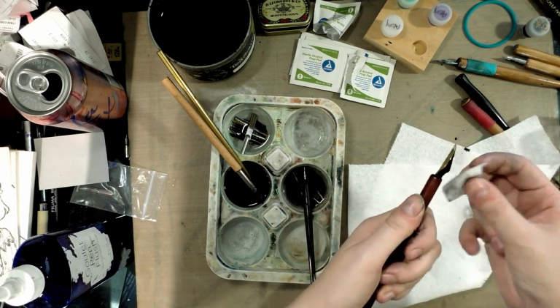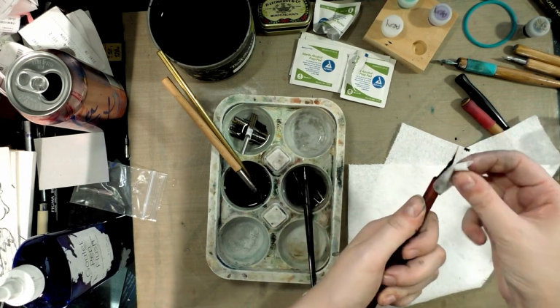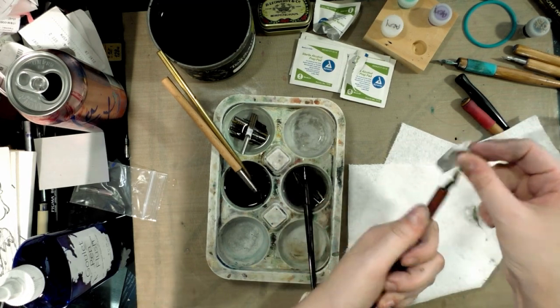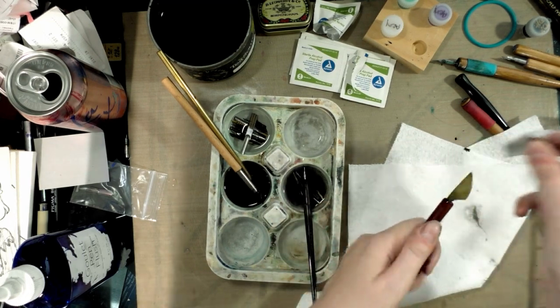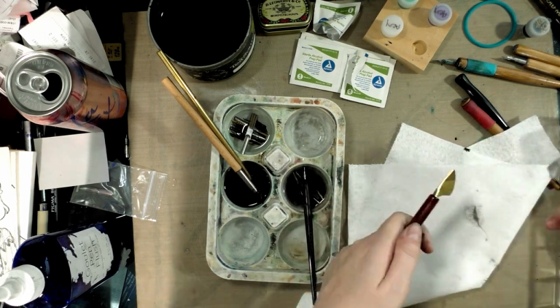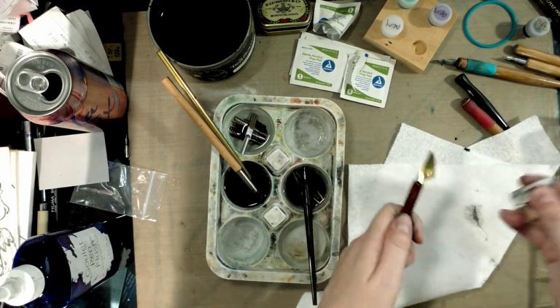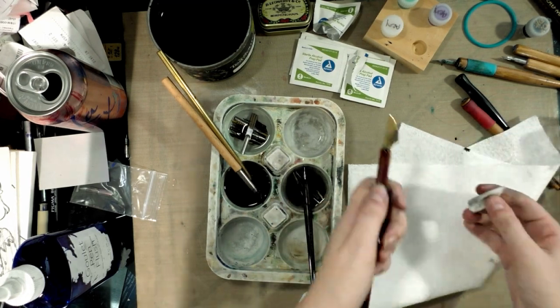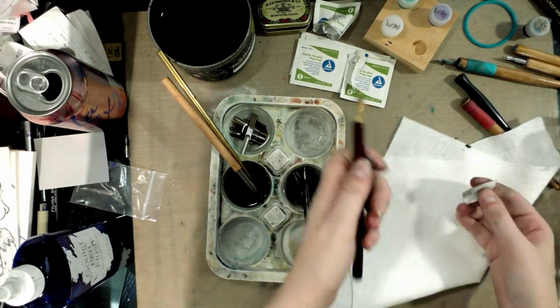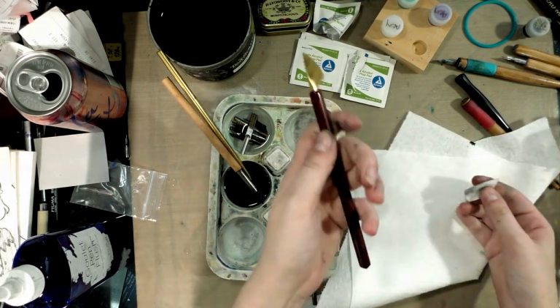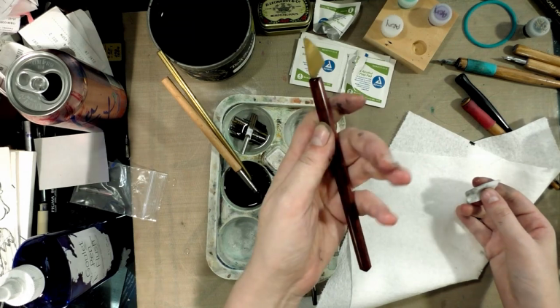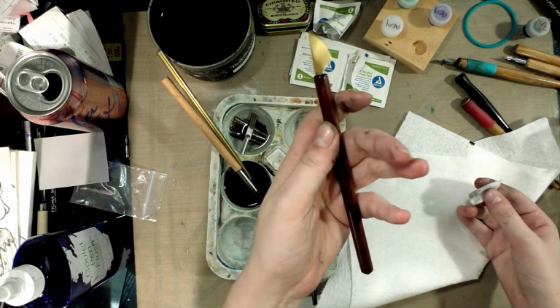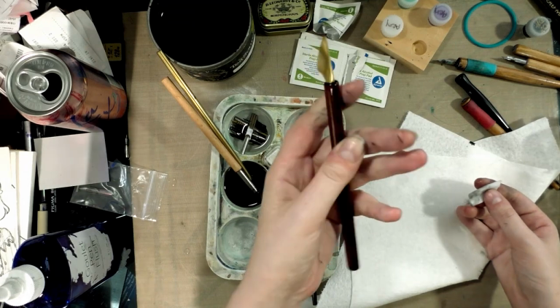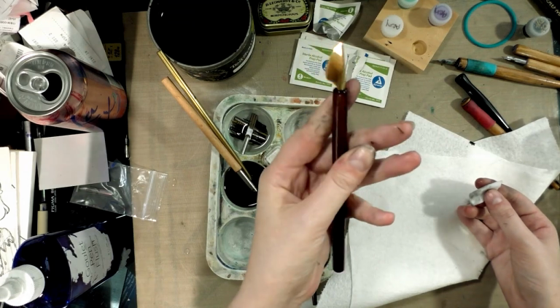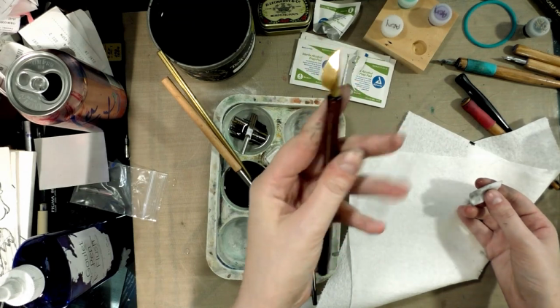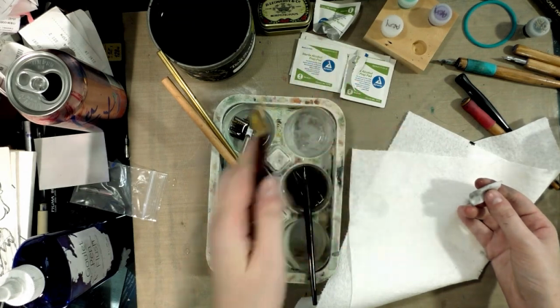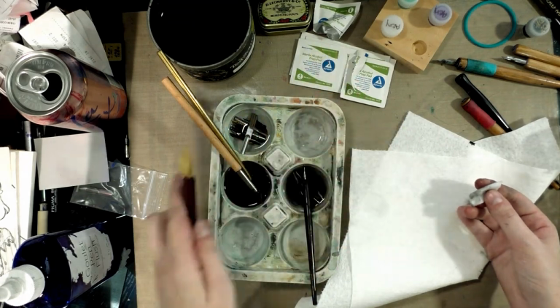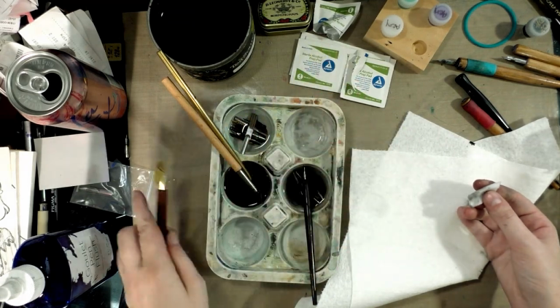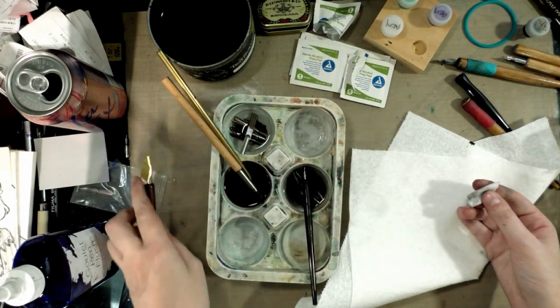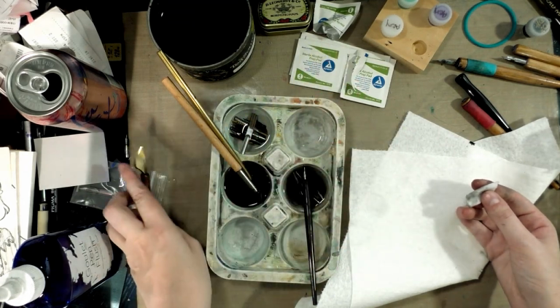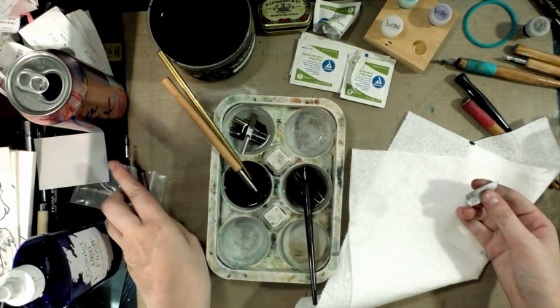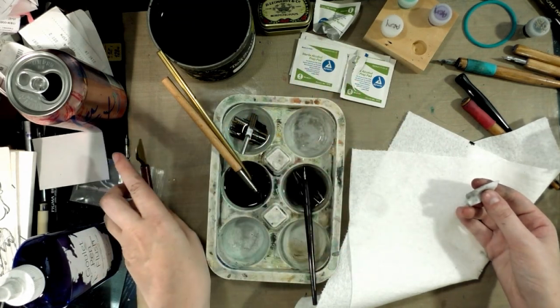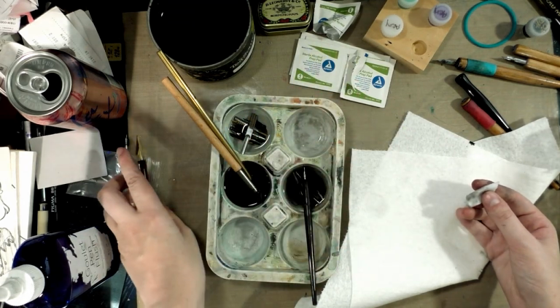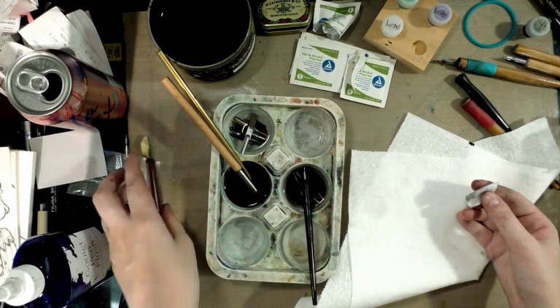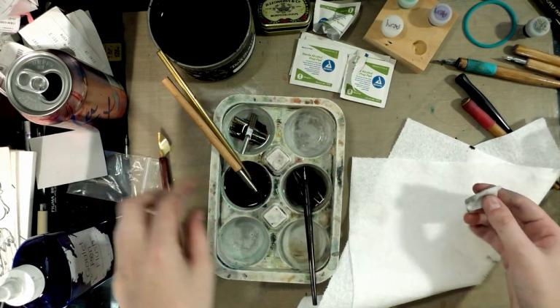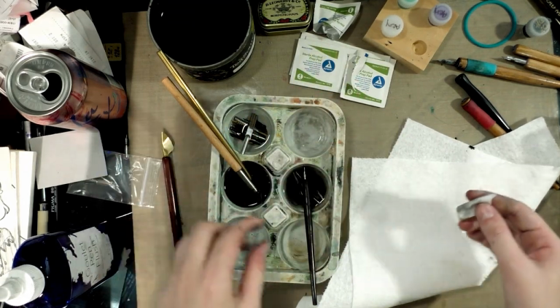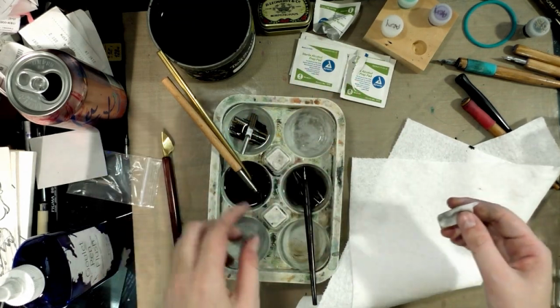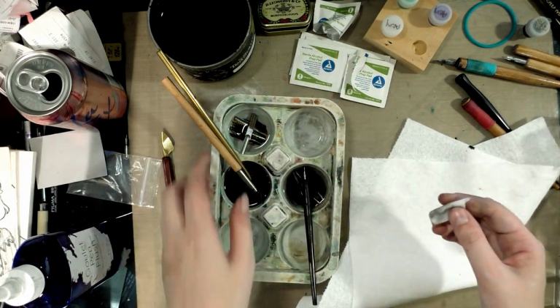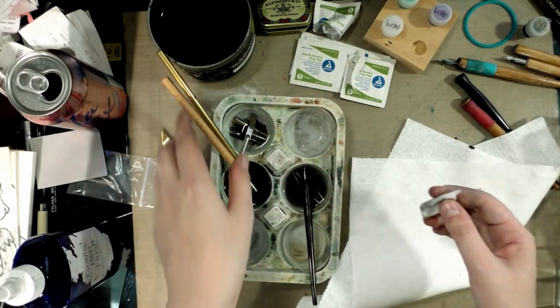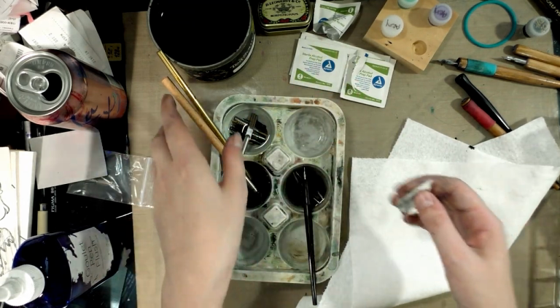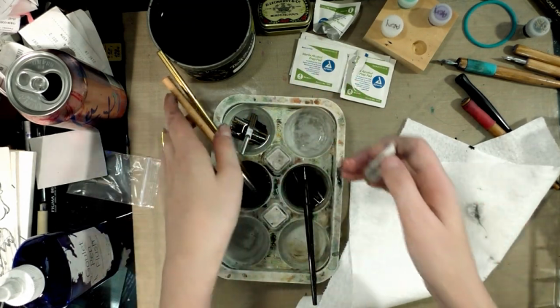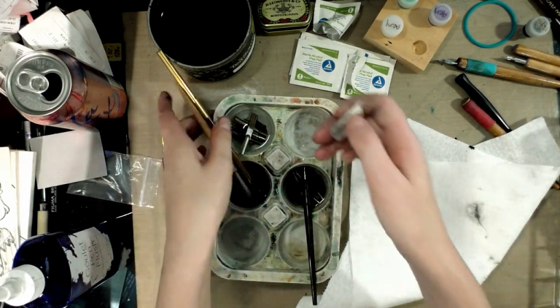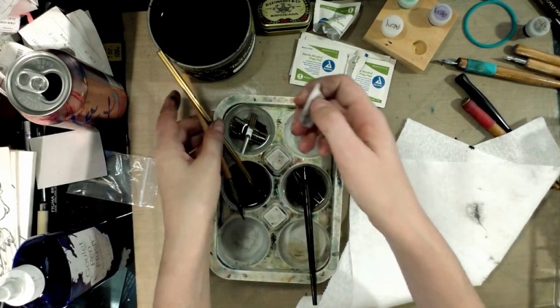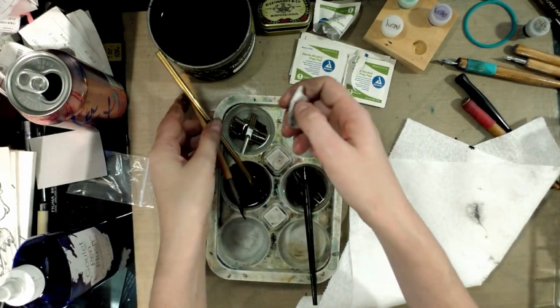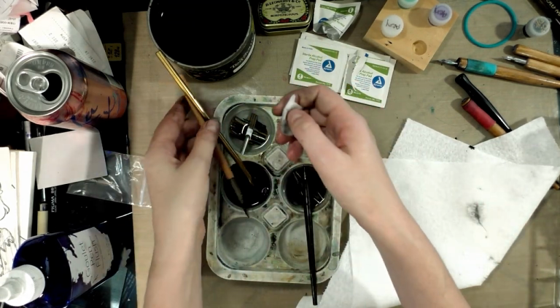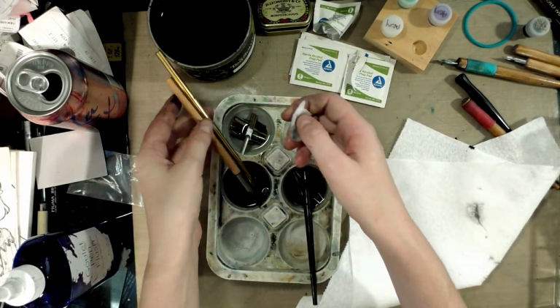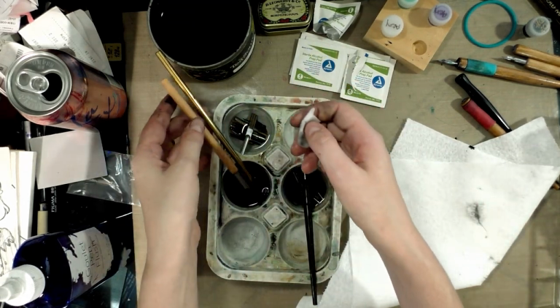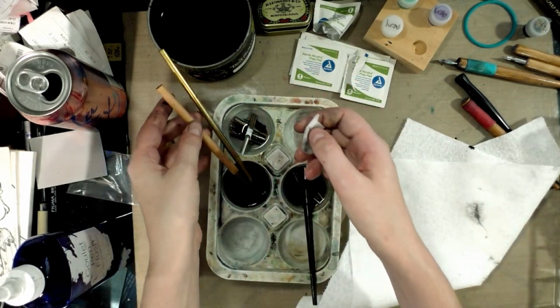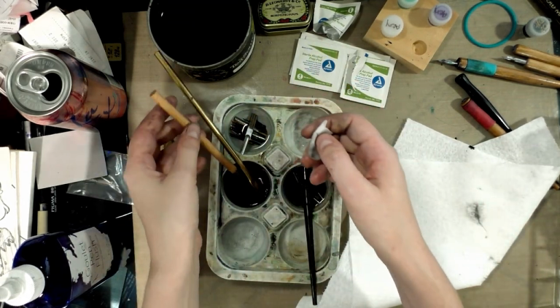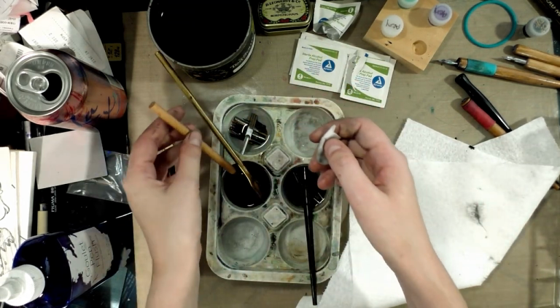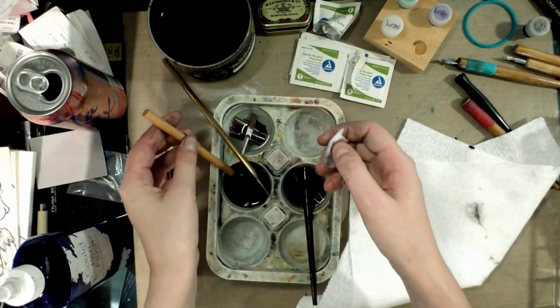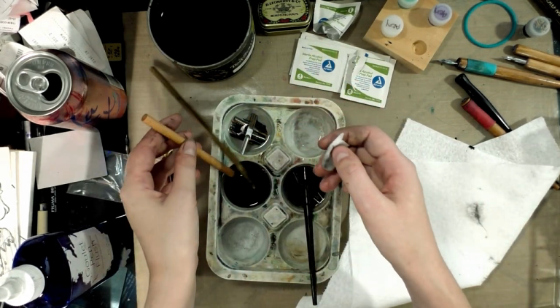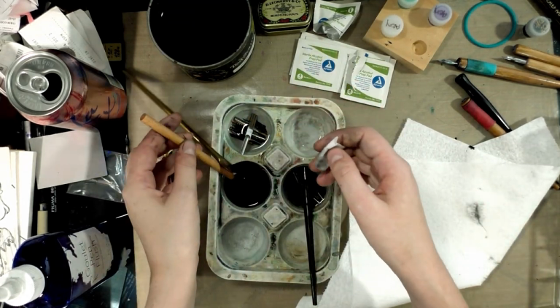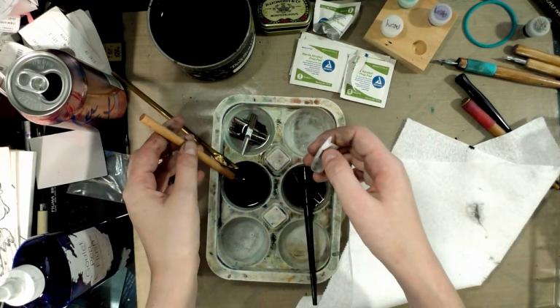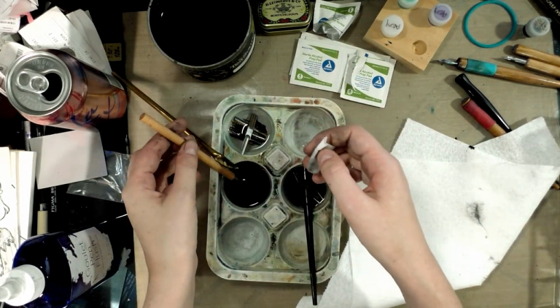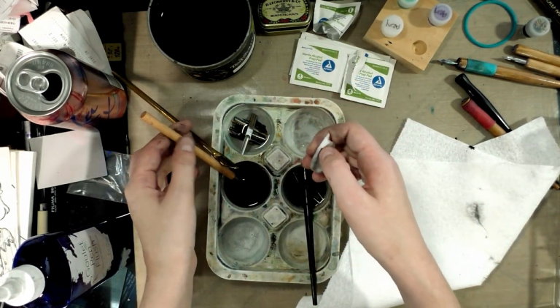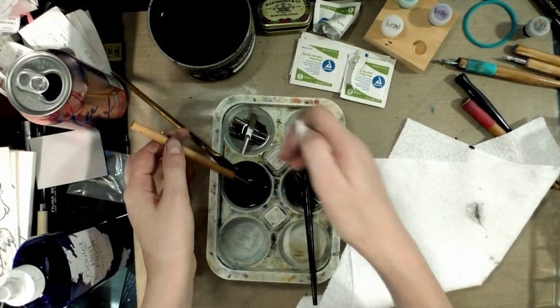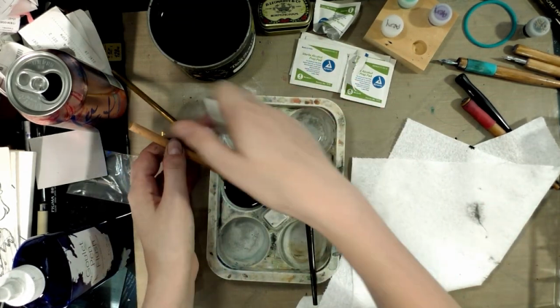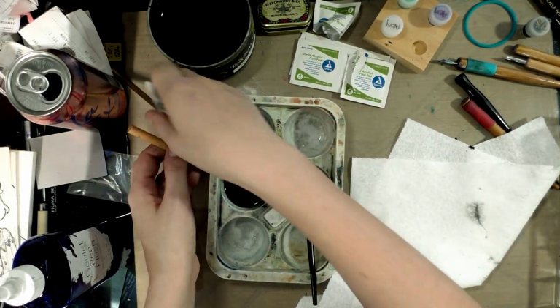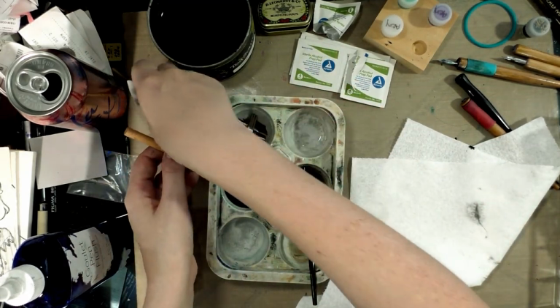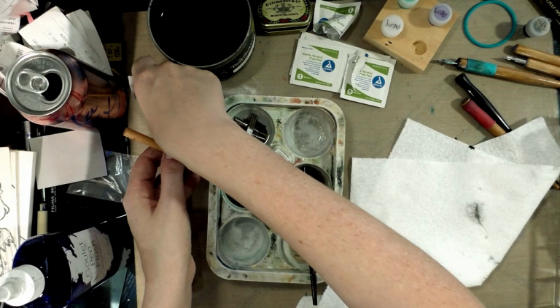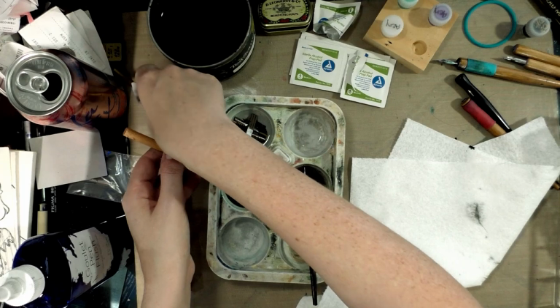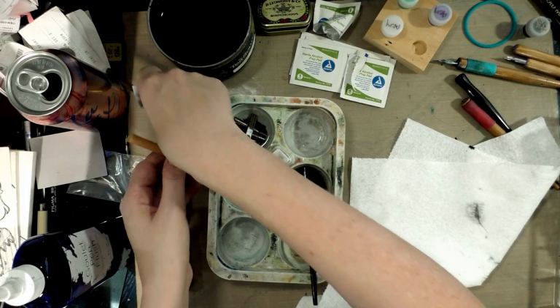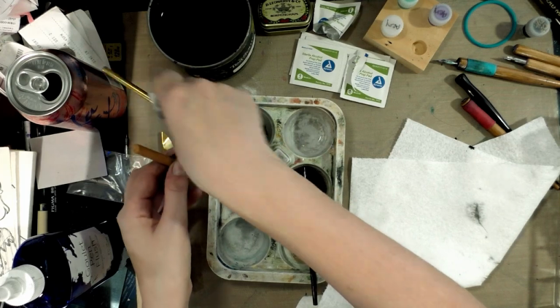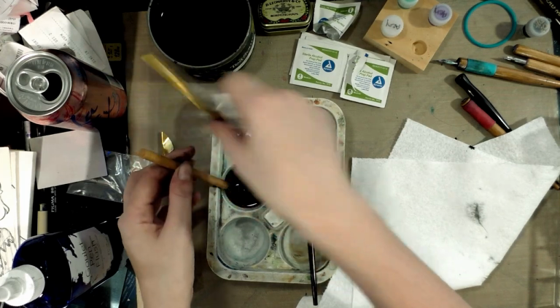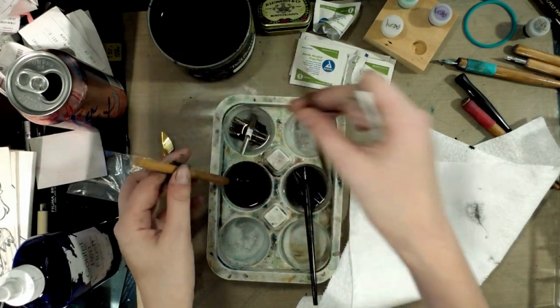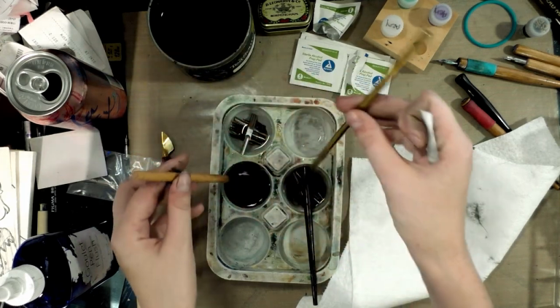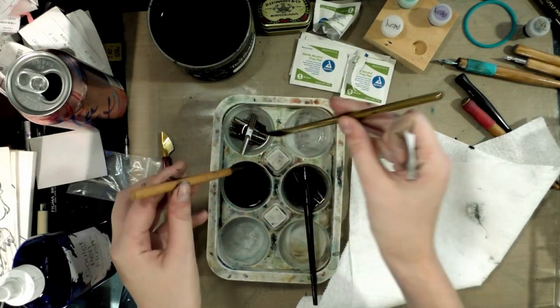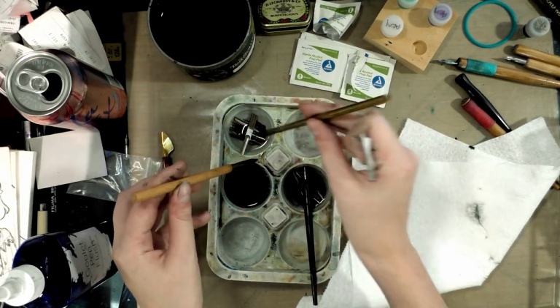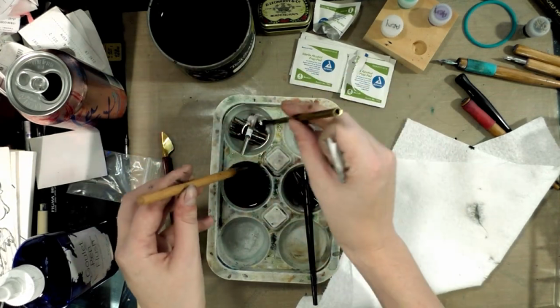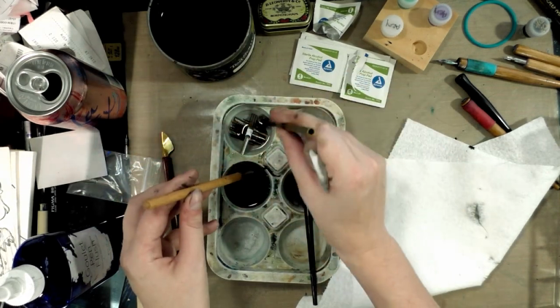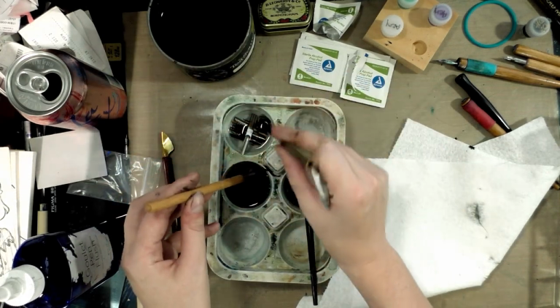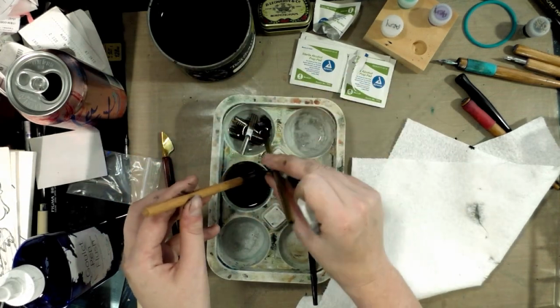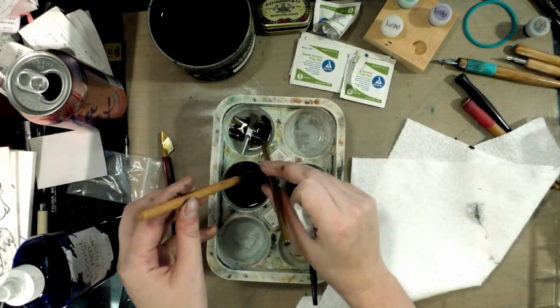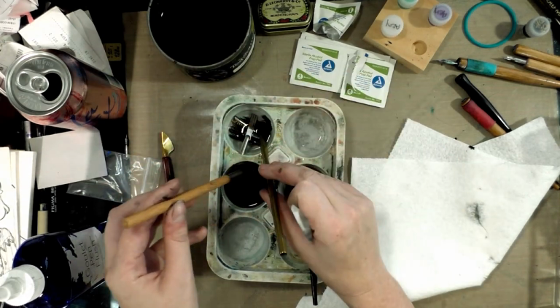We want to go with alcohol because it will not rust. I think you can also get away with using Windex, but I'd have to double check — so unfortunately, maybe don't take my word for it.